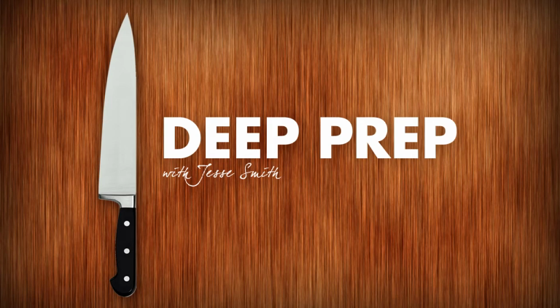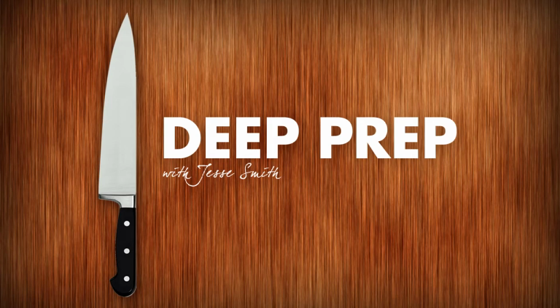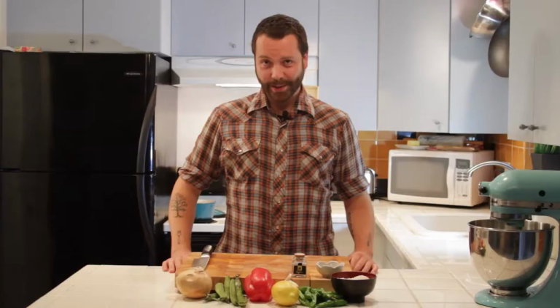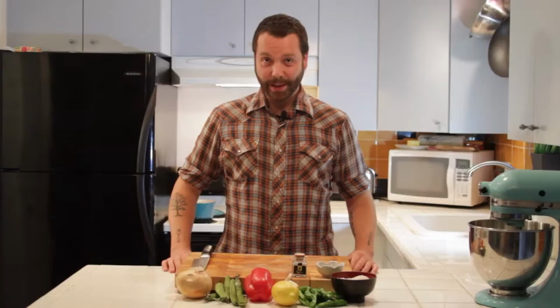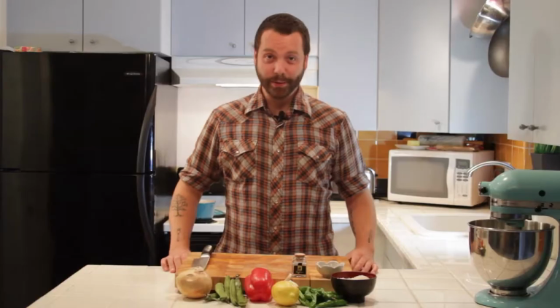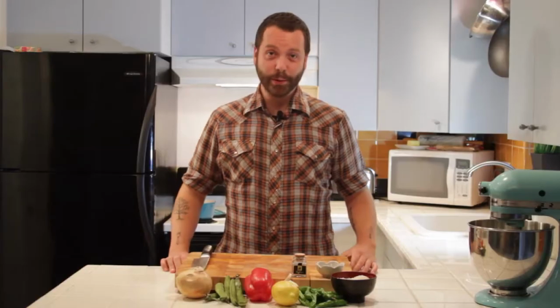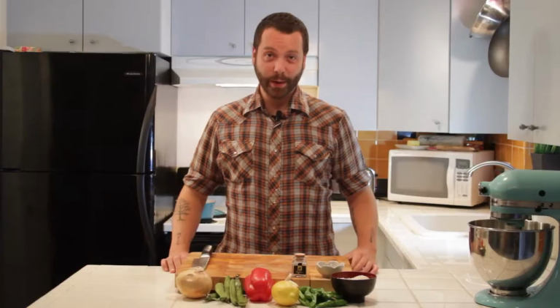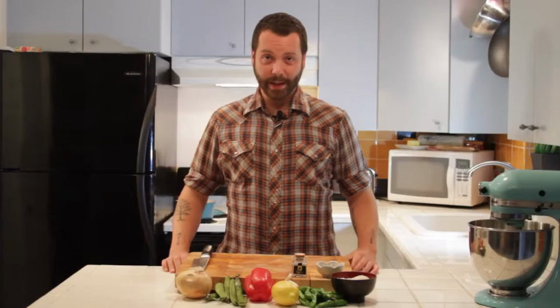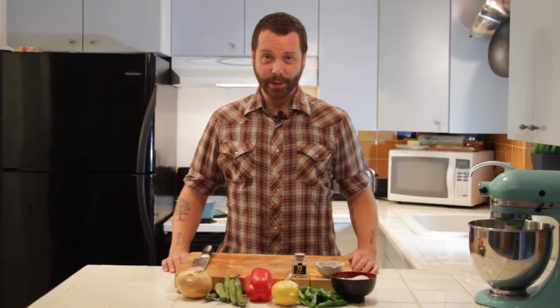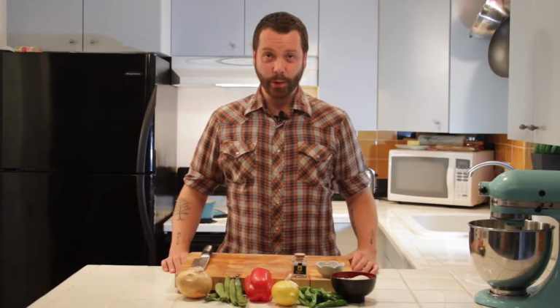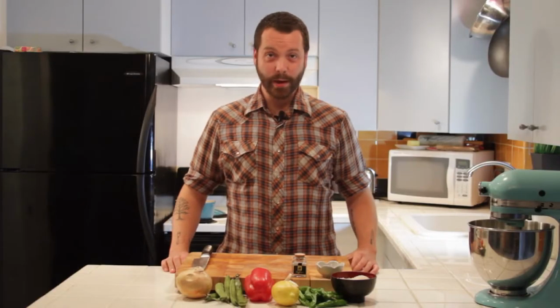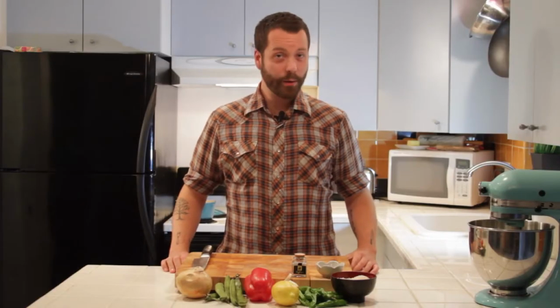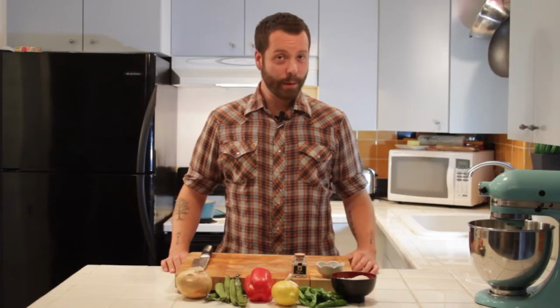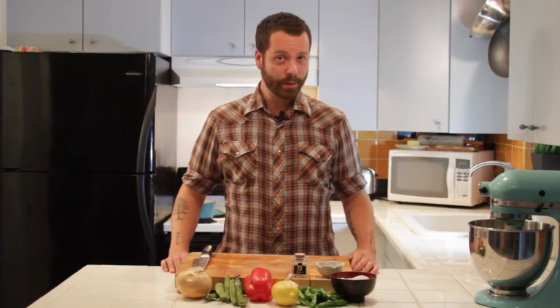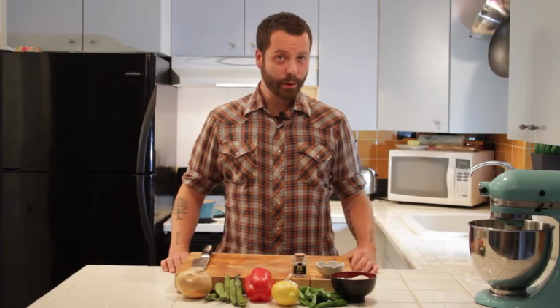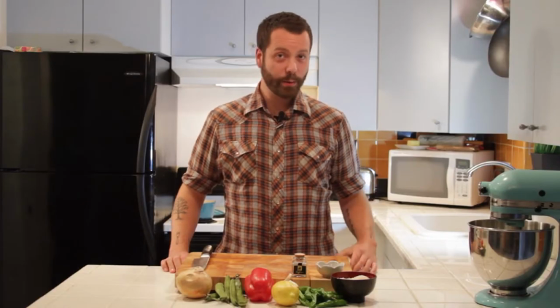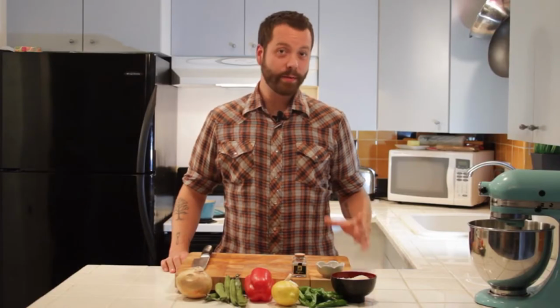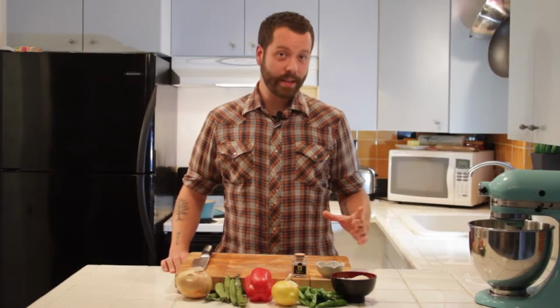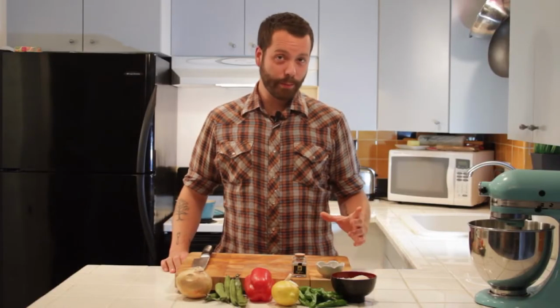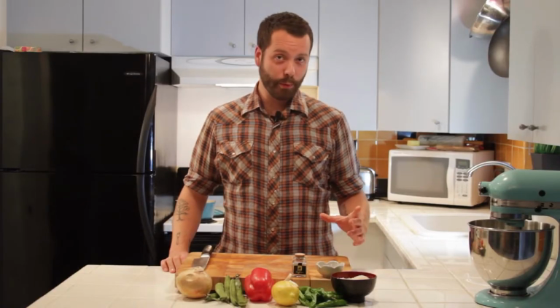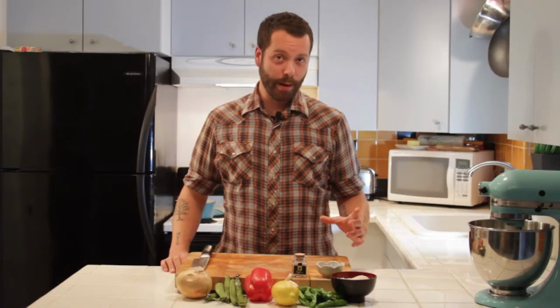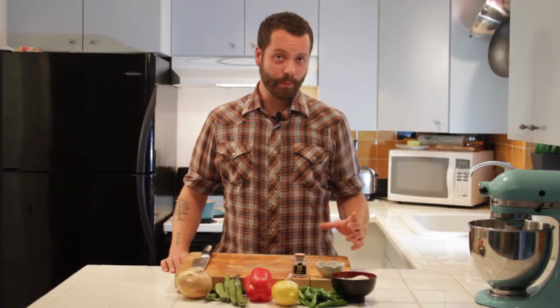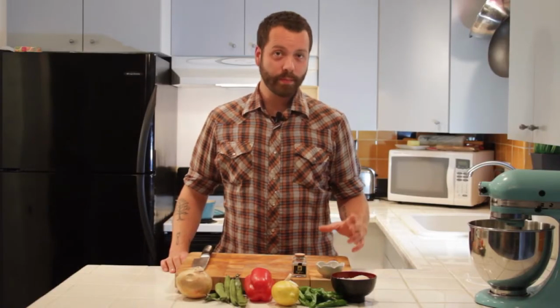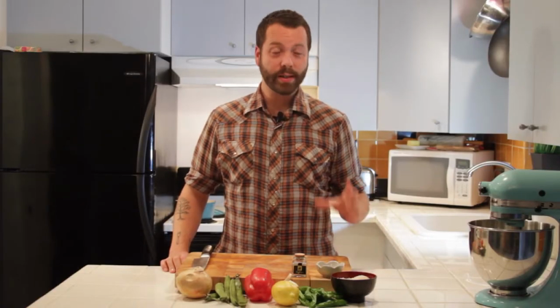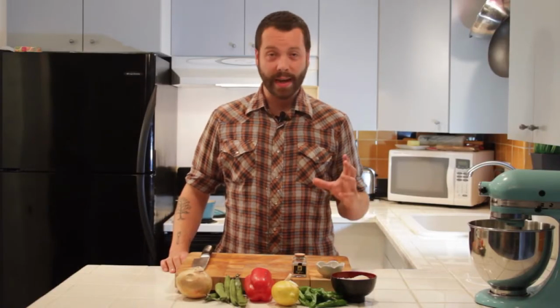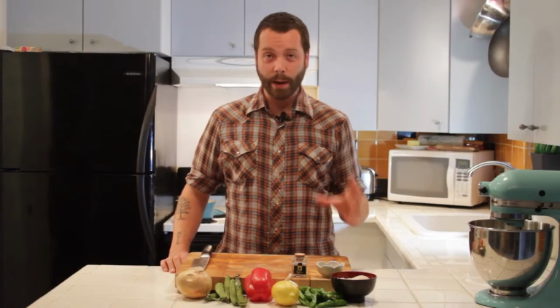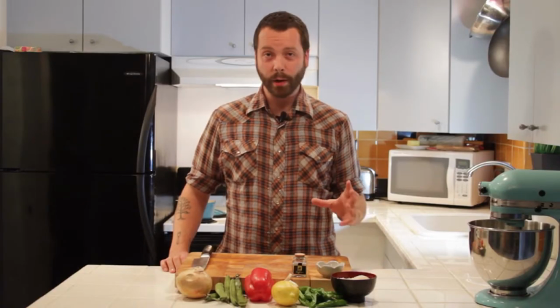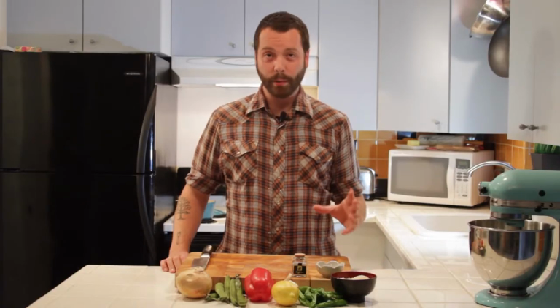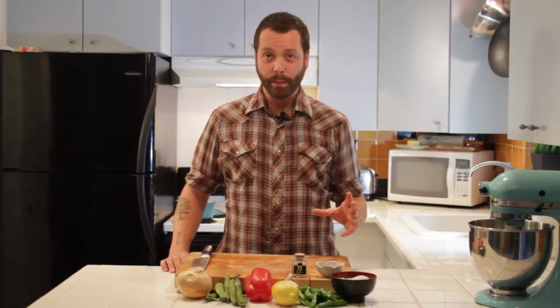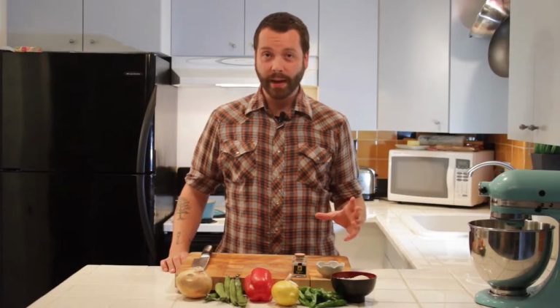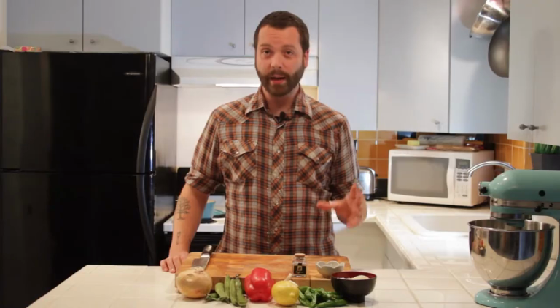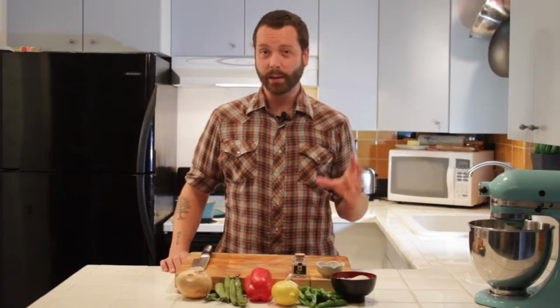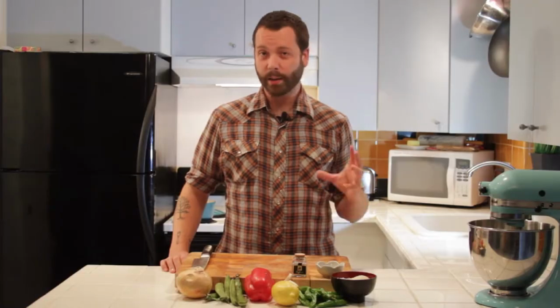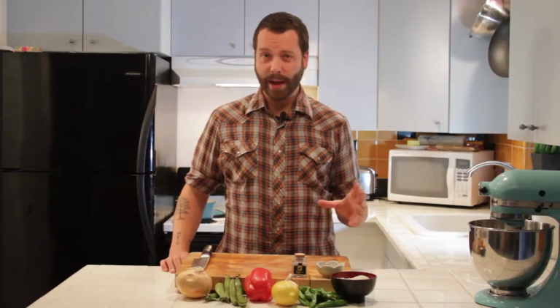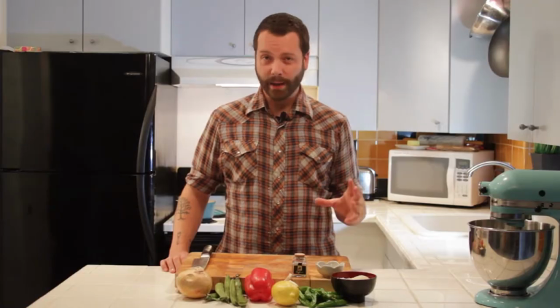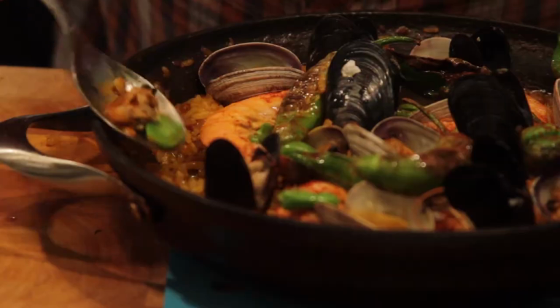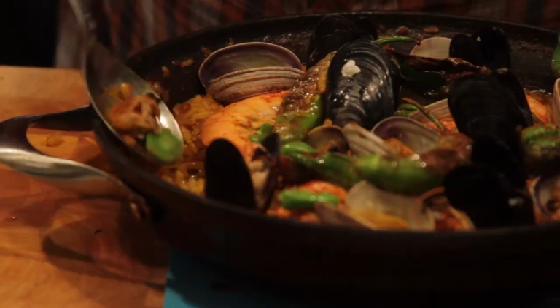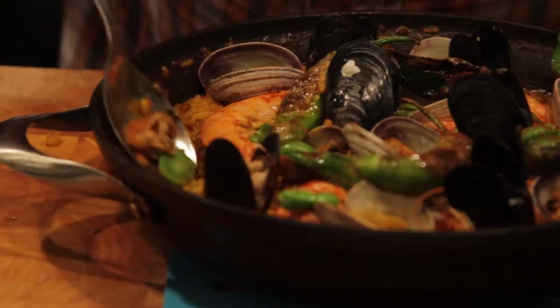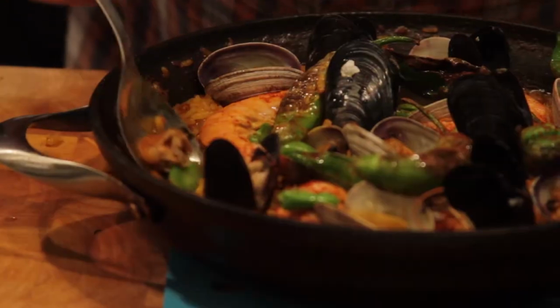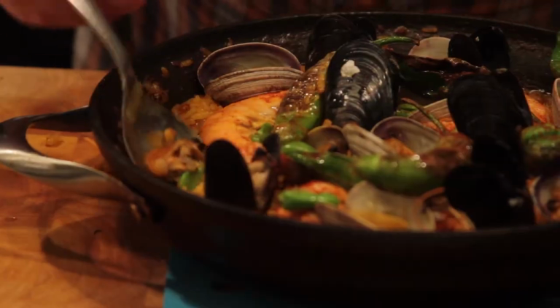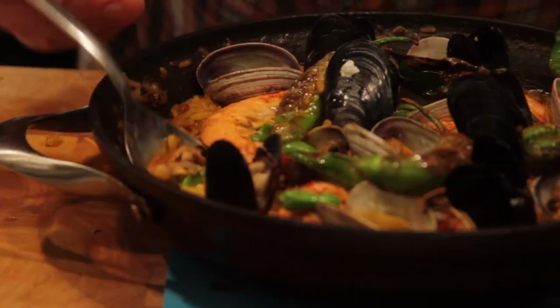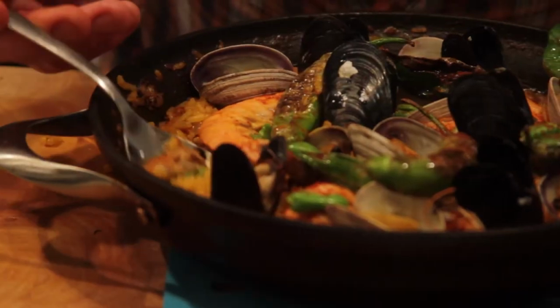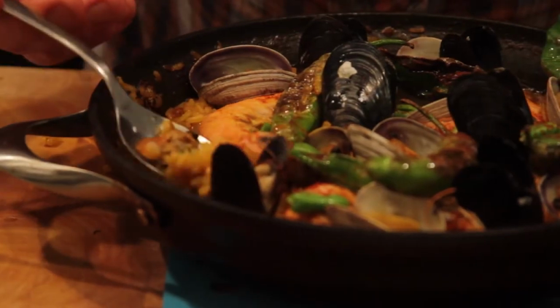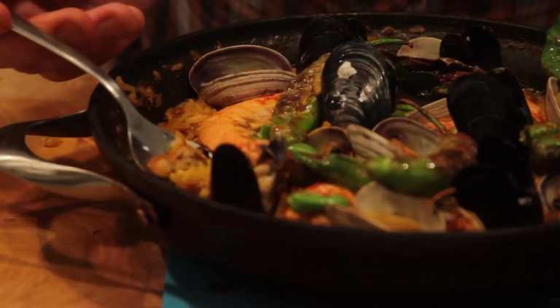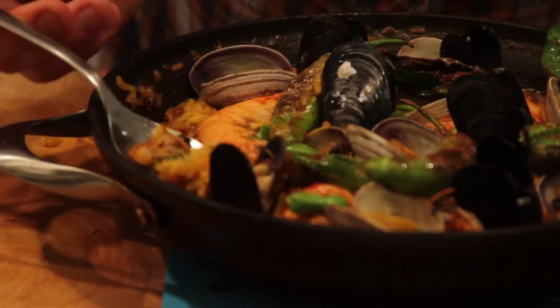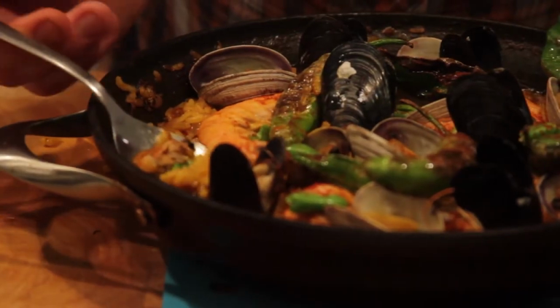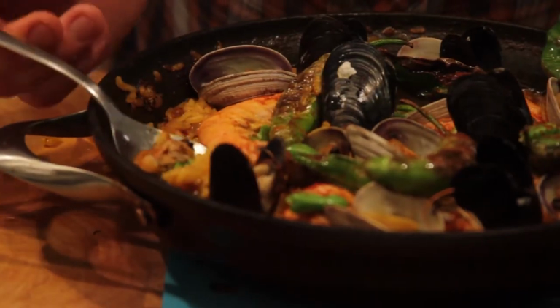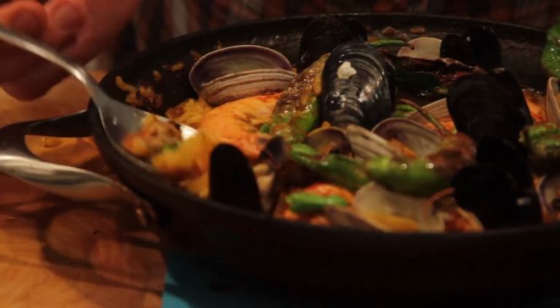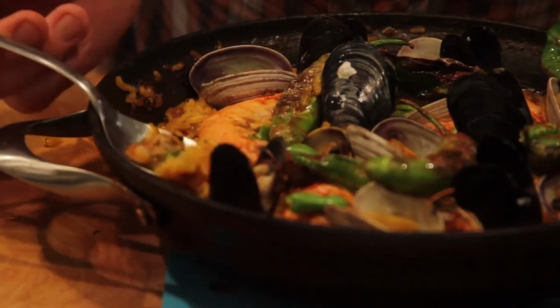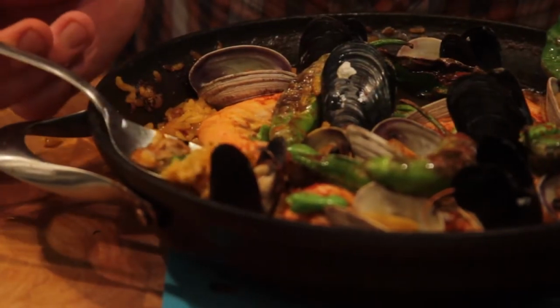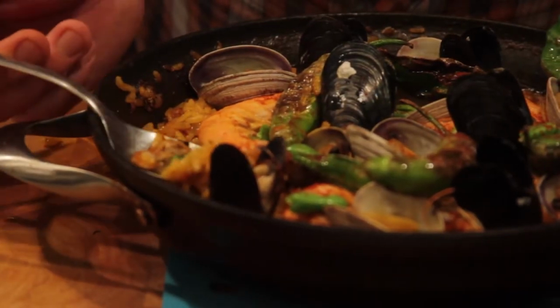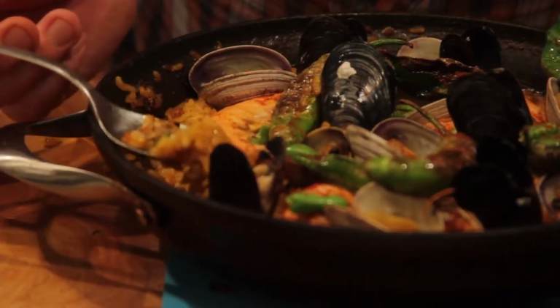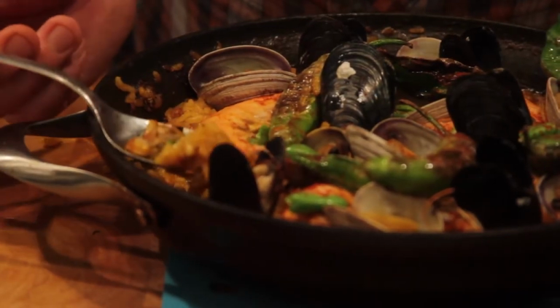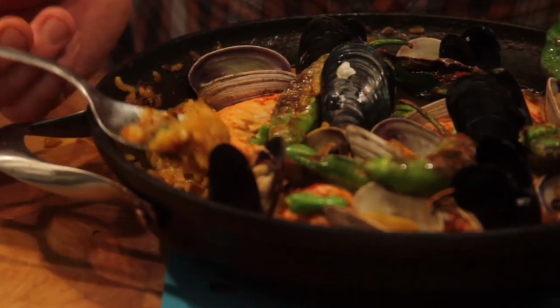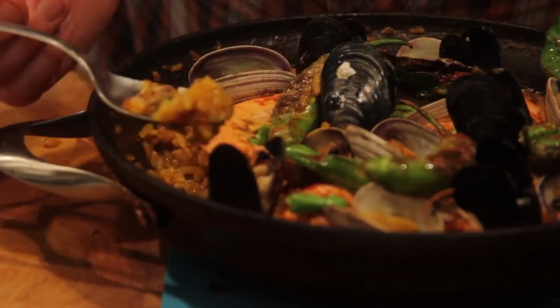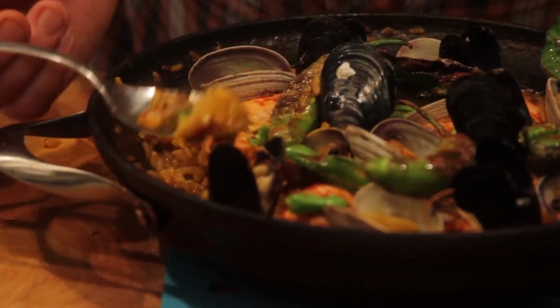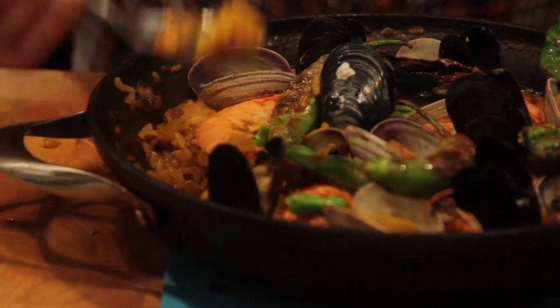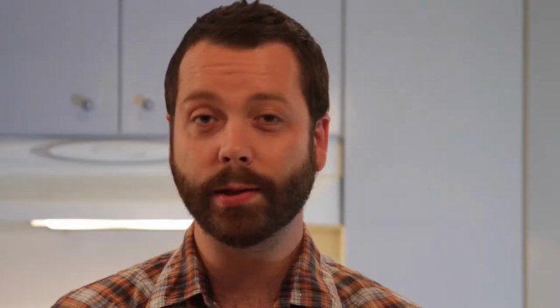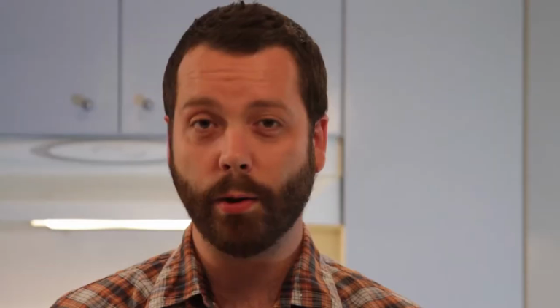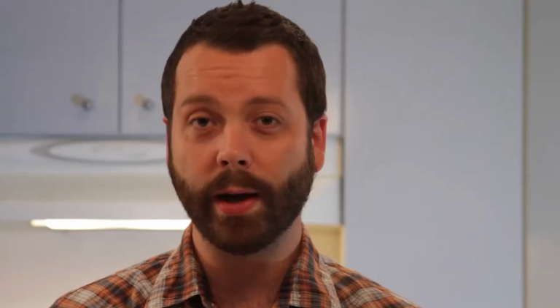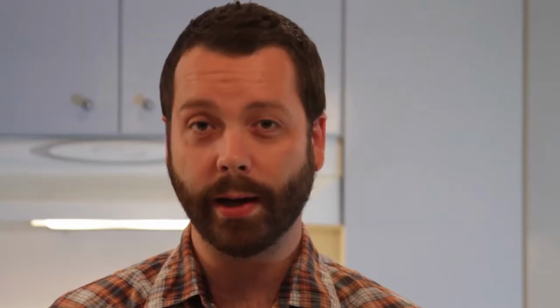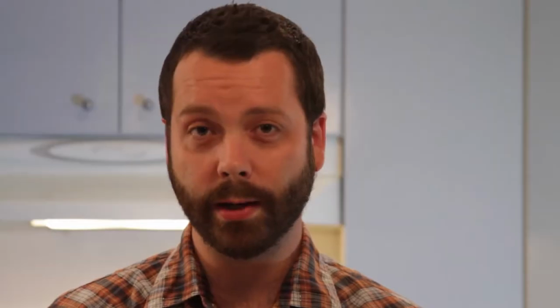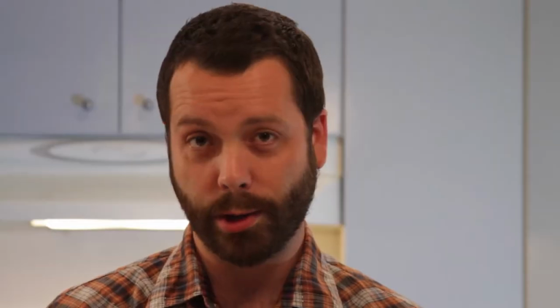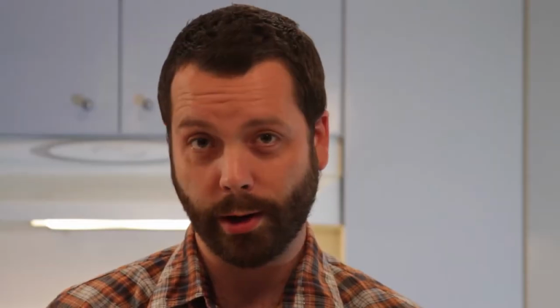Thanks for tuning in to another episode of Deep Prep. Tonight we're gonna be making a Spanish rice dish called paella. So if you guys are ready, let's go ahead and get started.